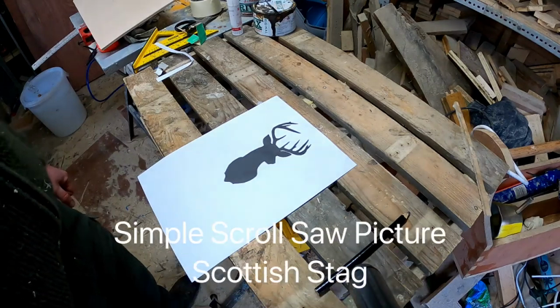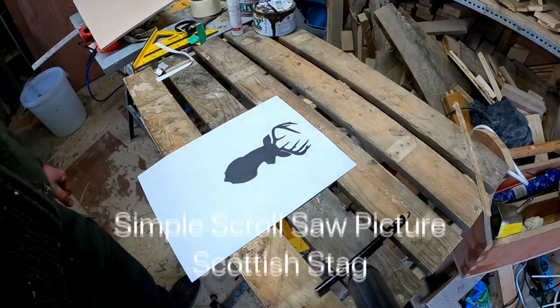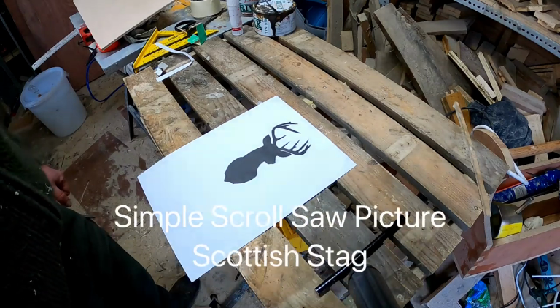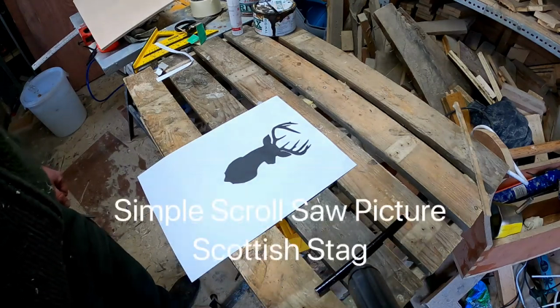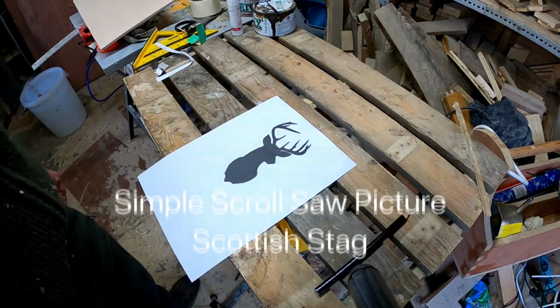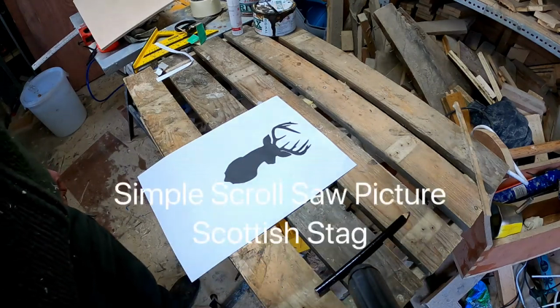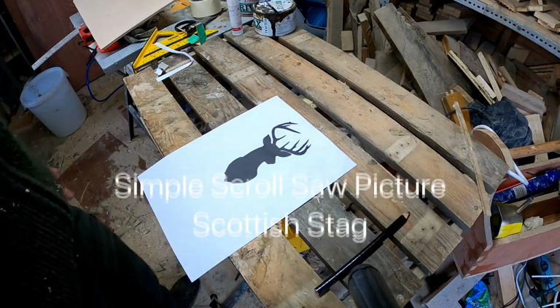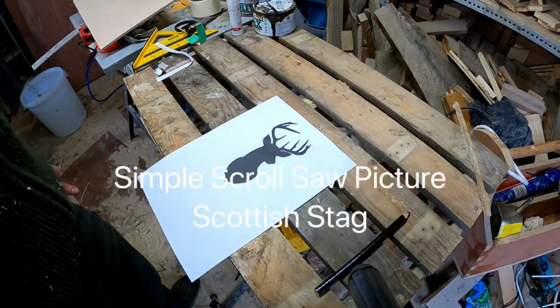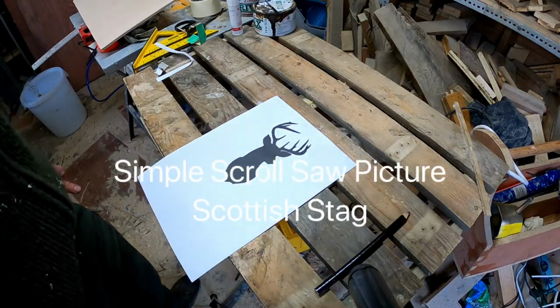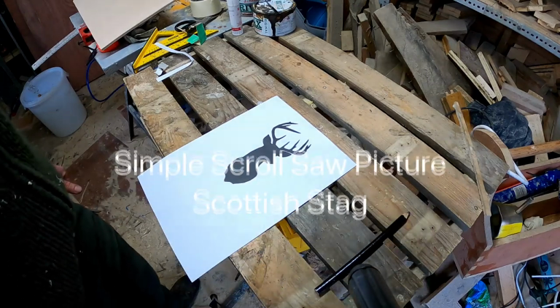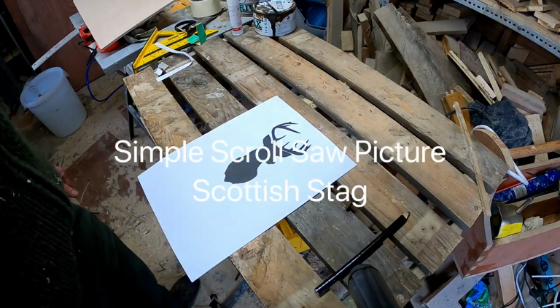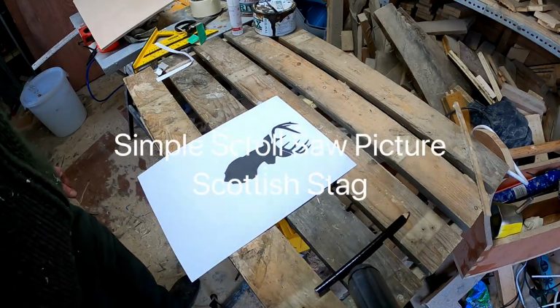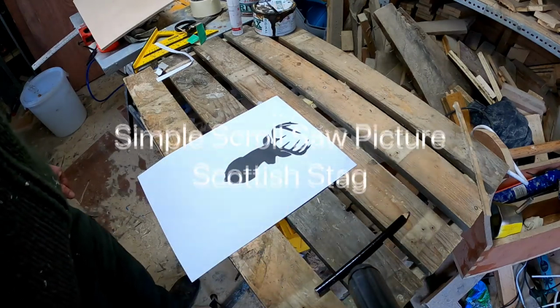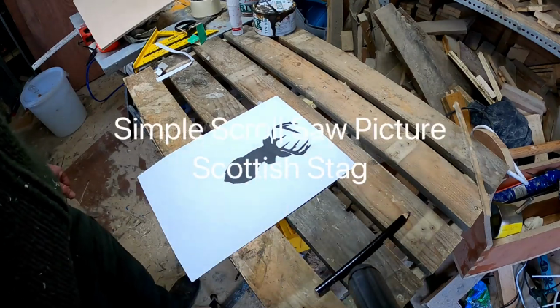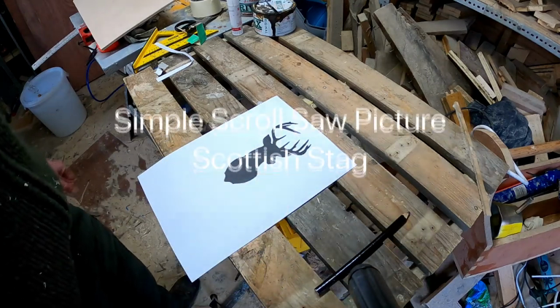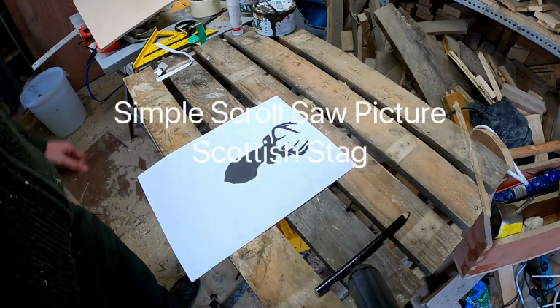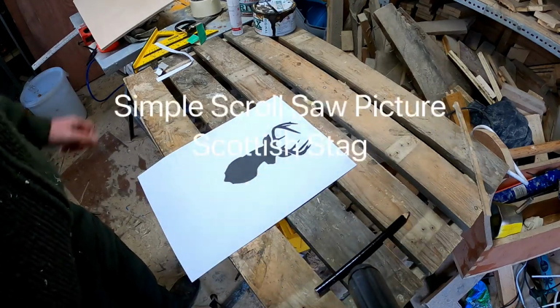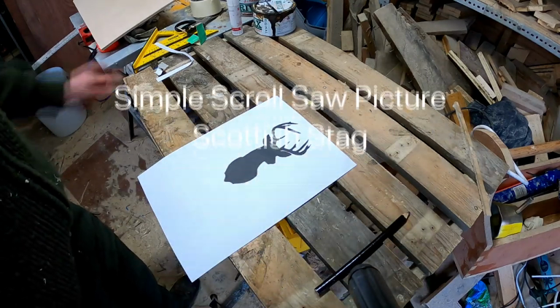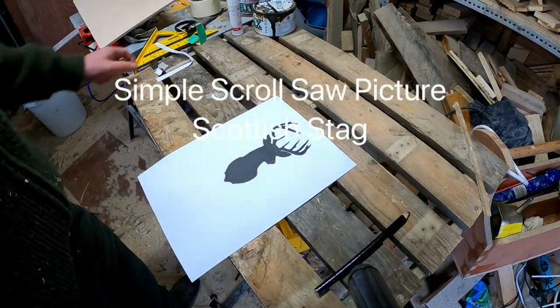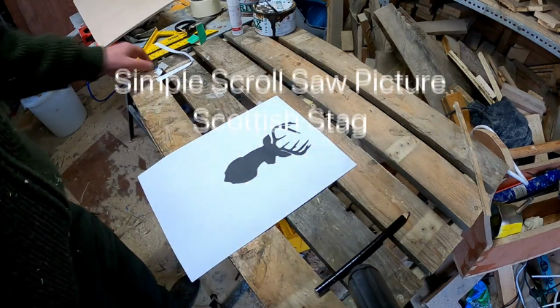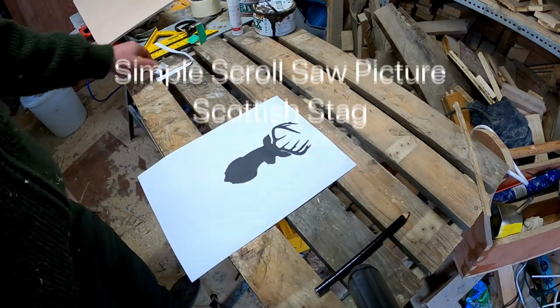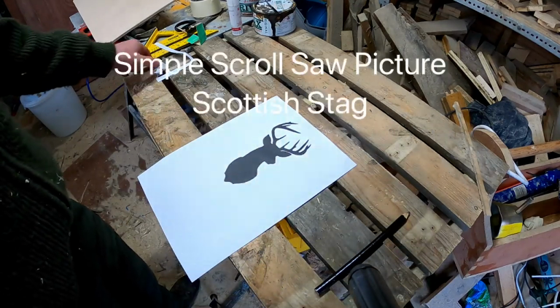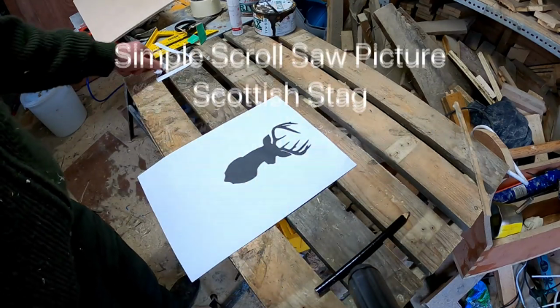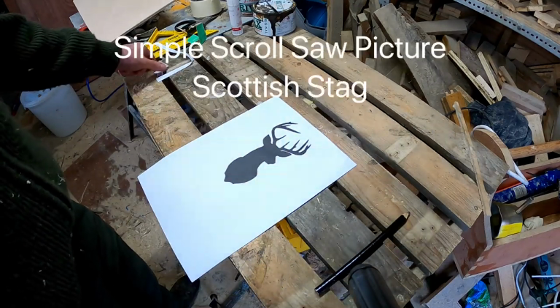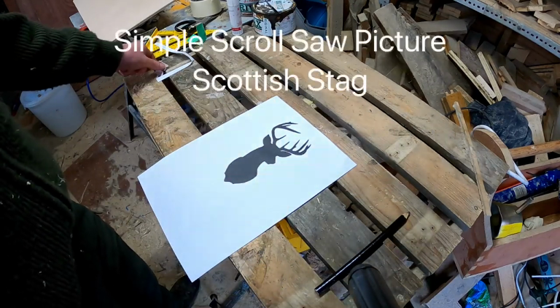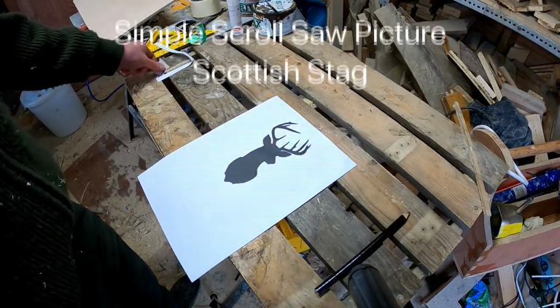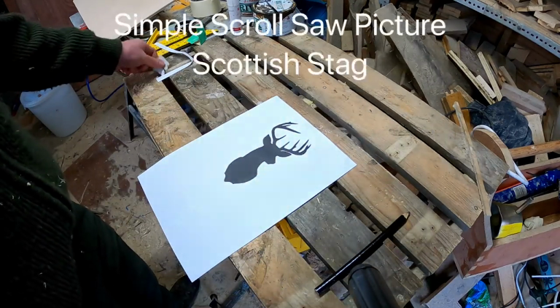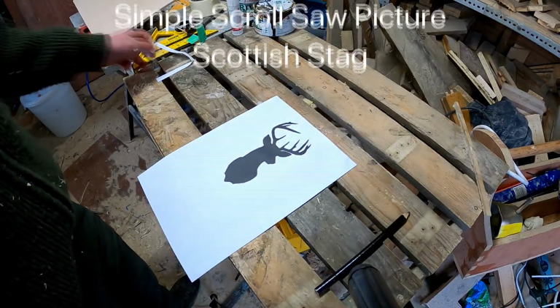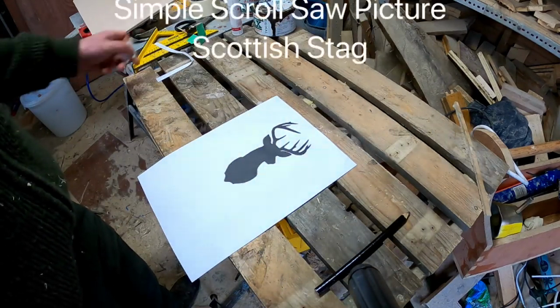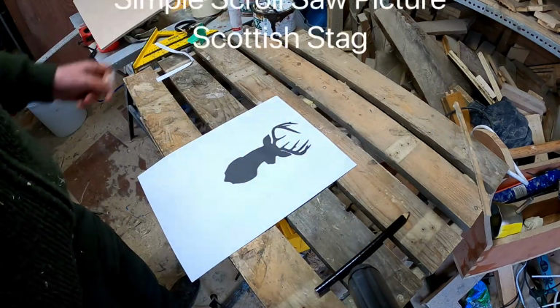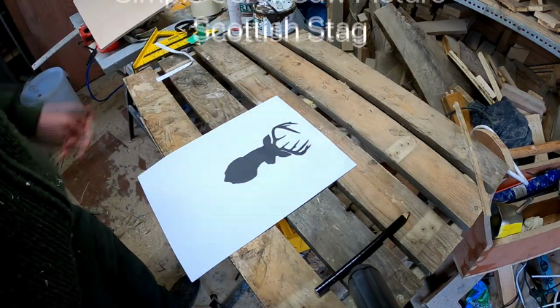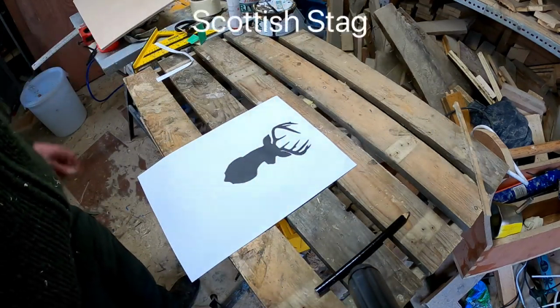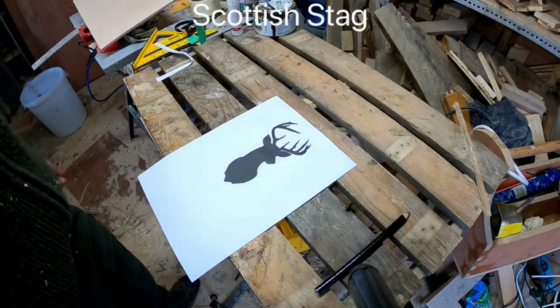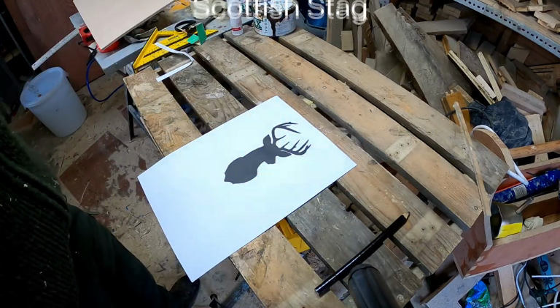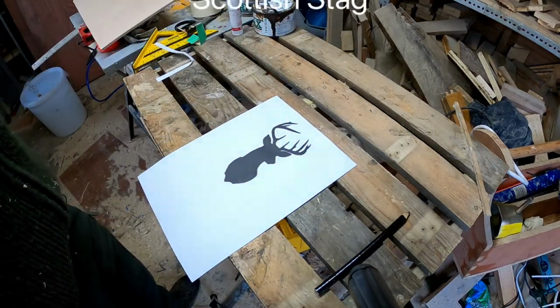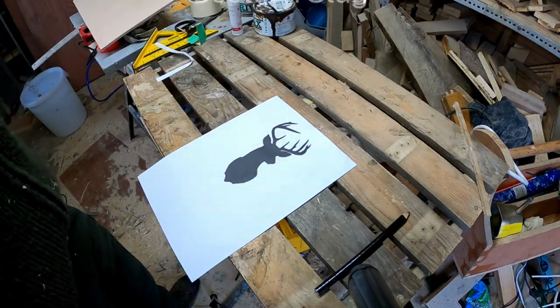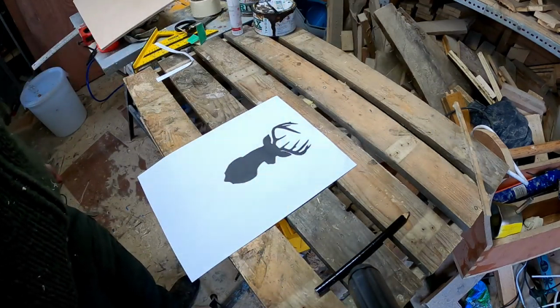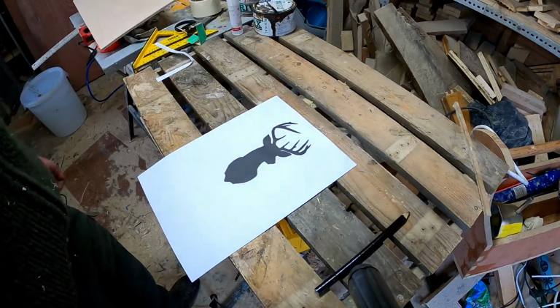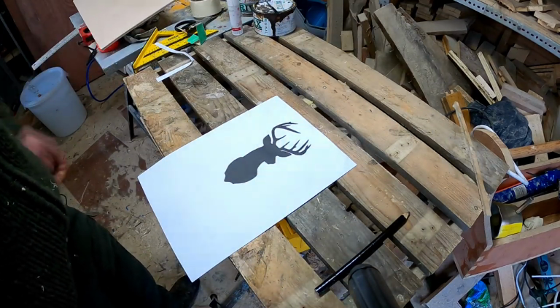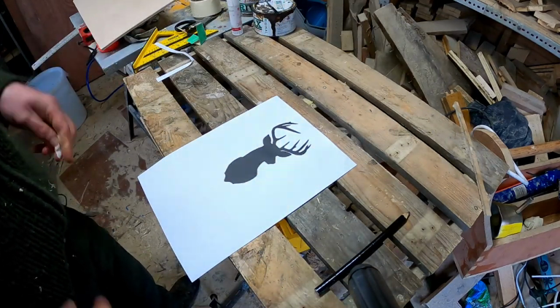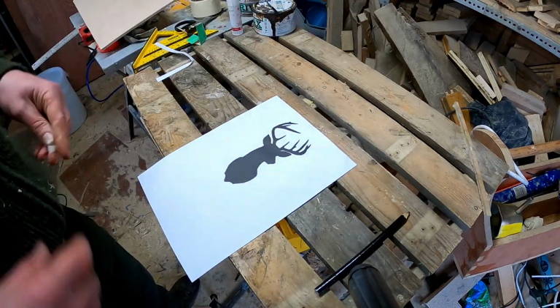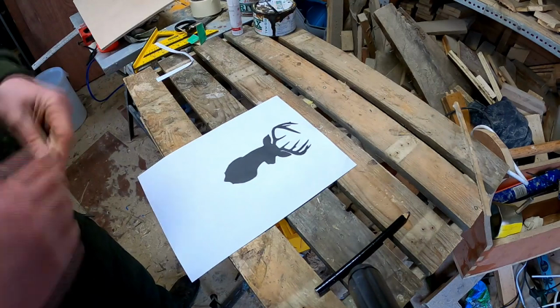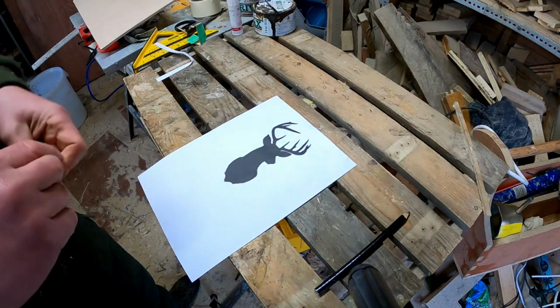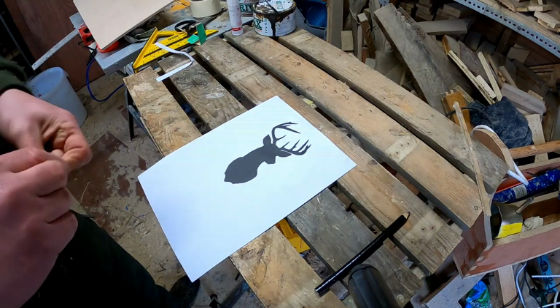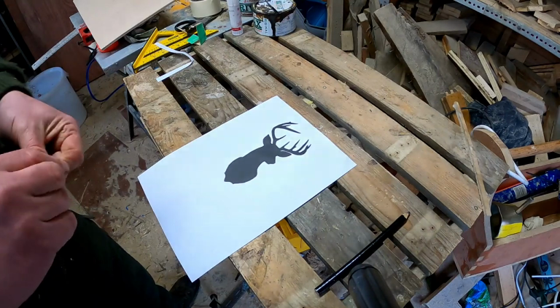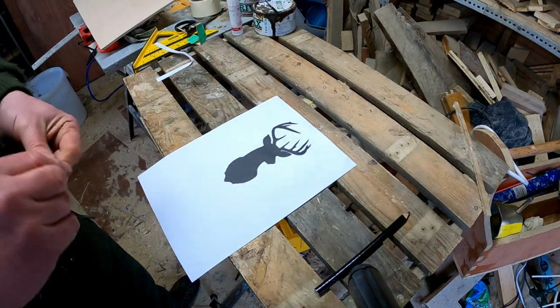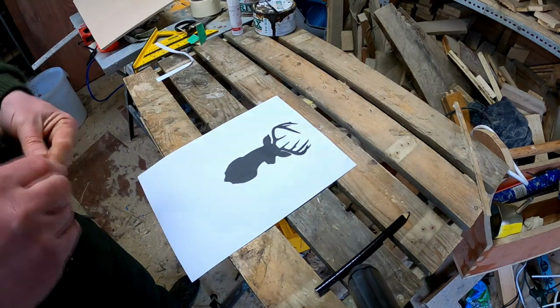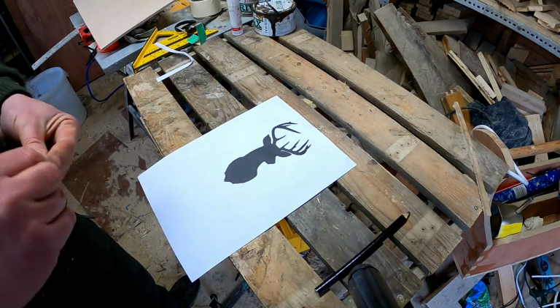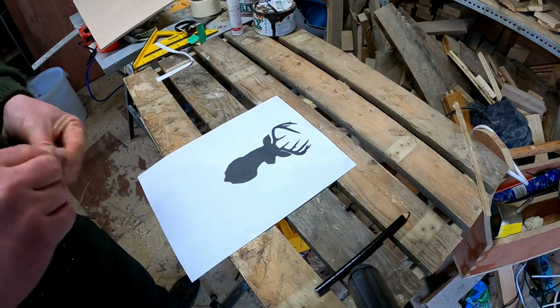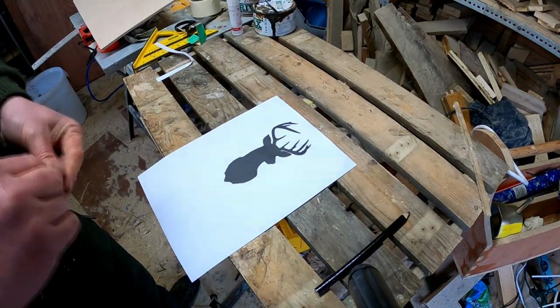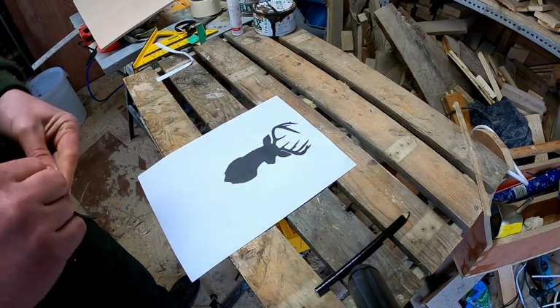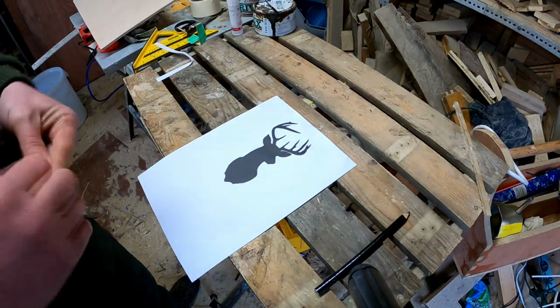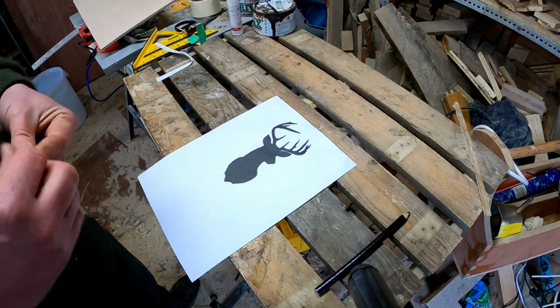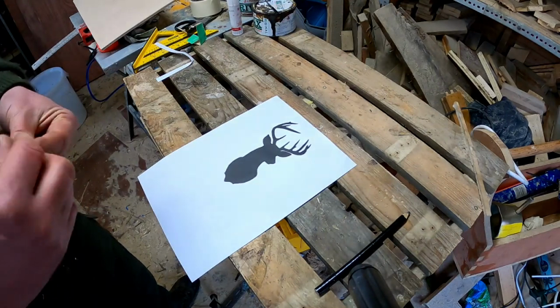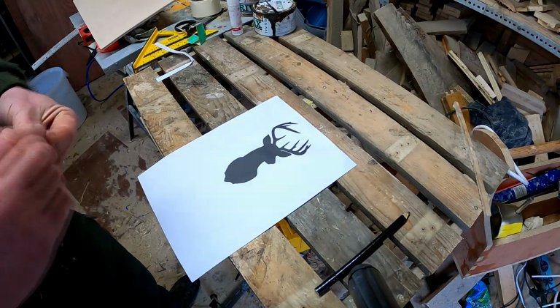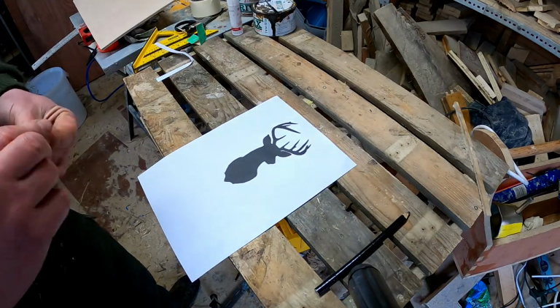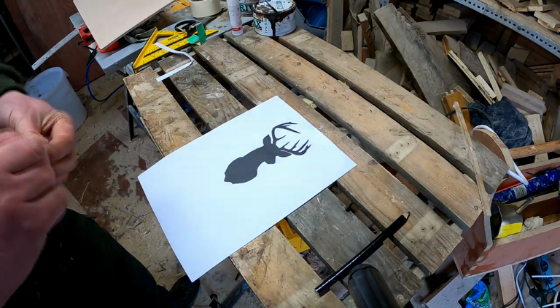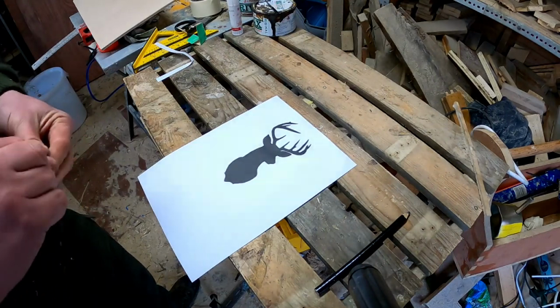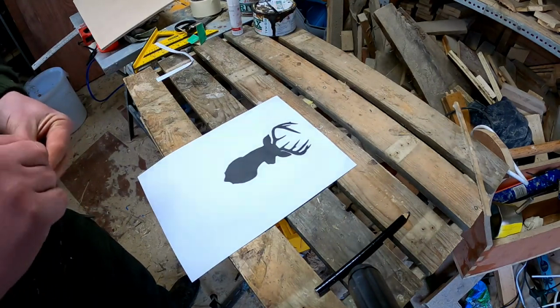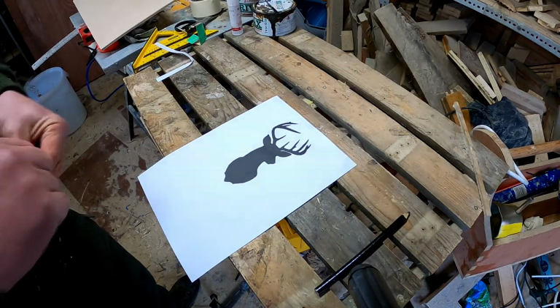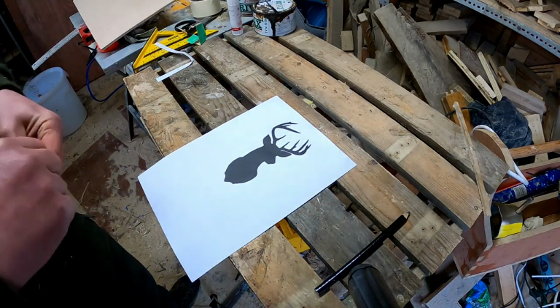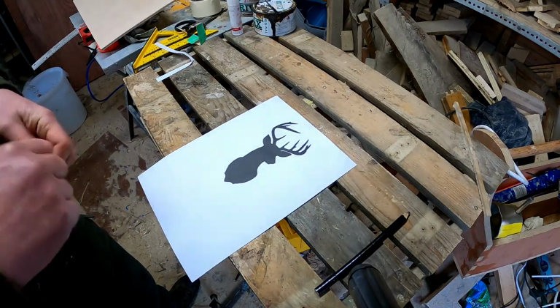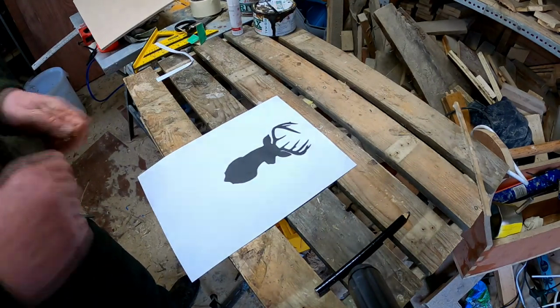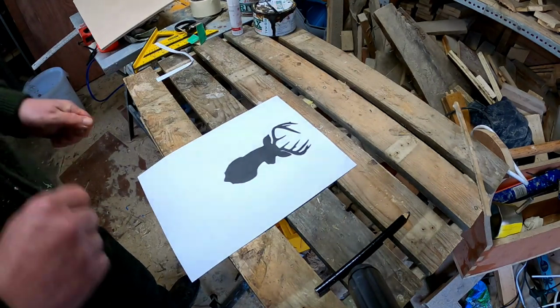Today I thought I'd try and make a scroll saw picture of this deer using the pattern you see in front of you.